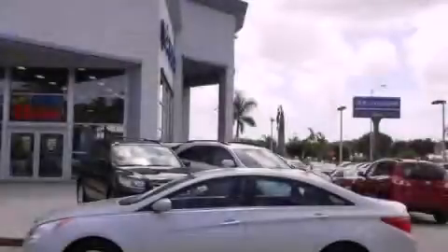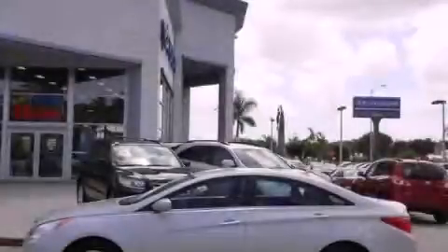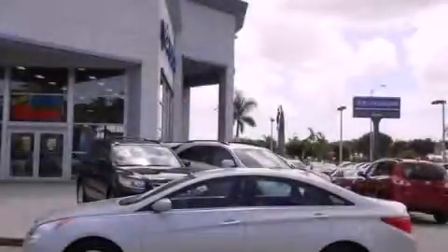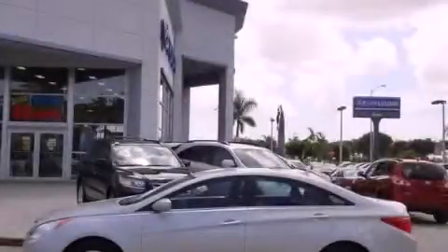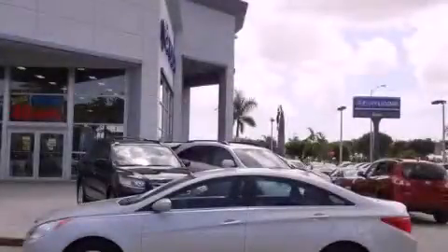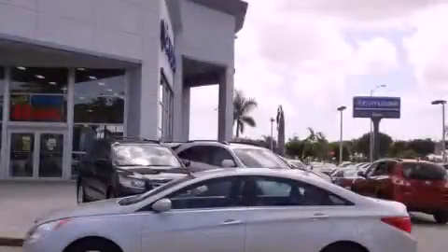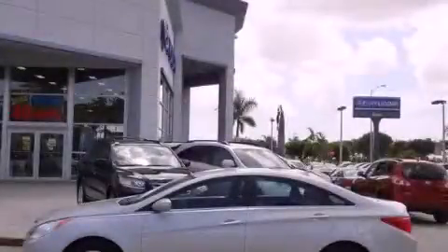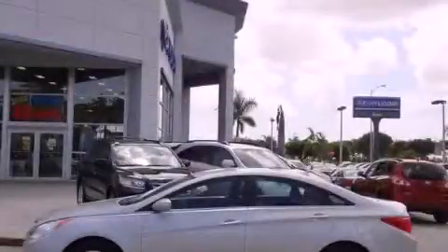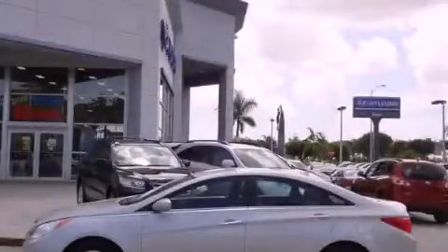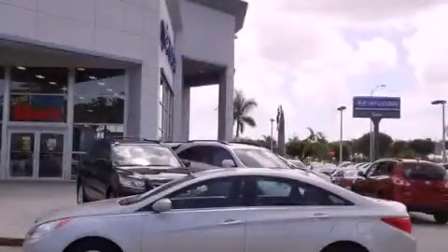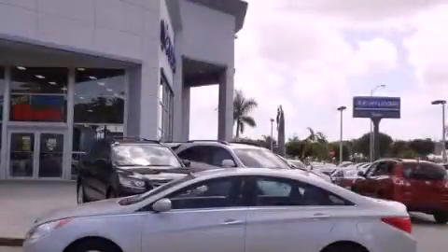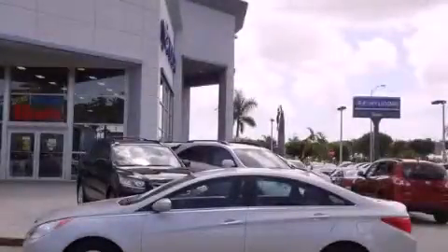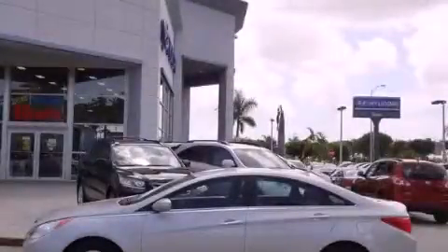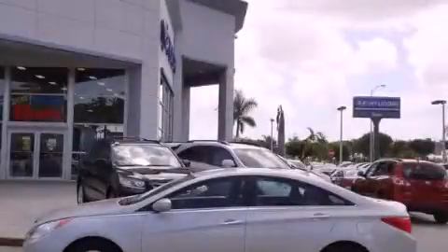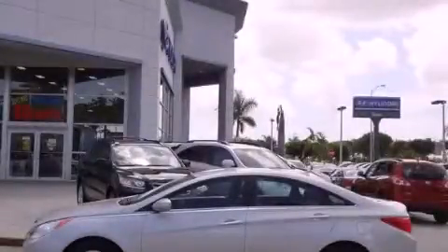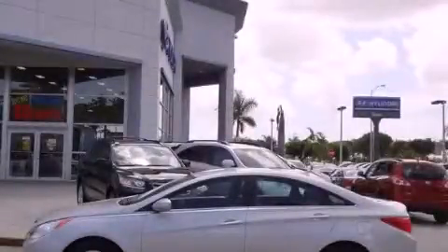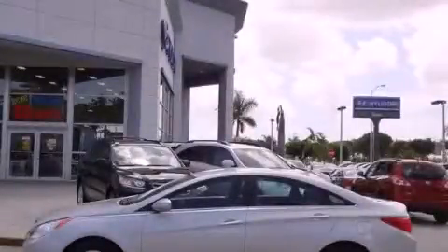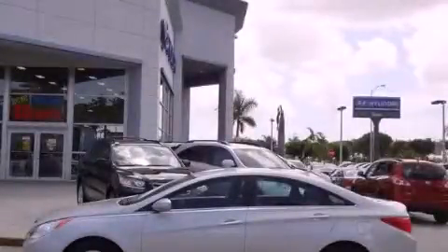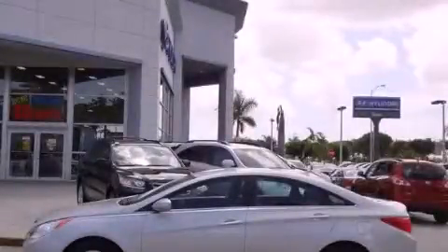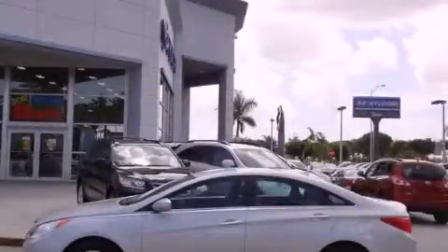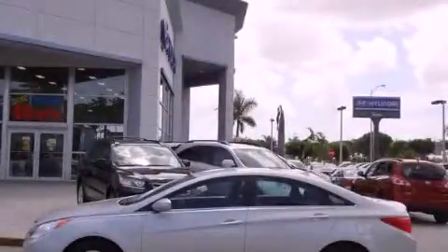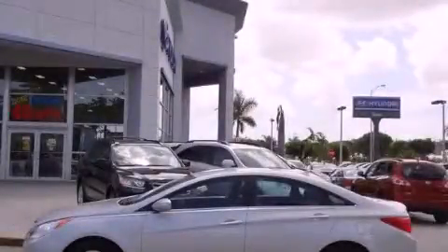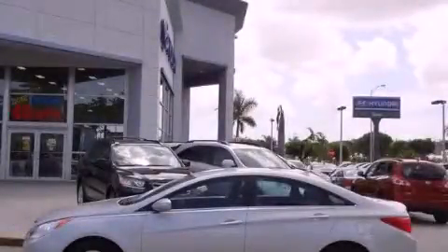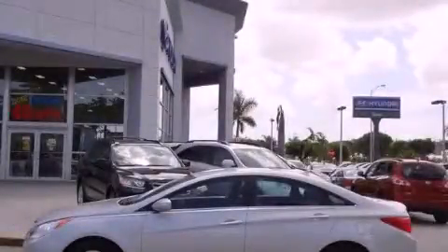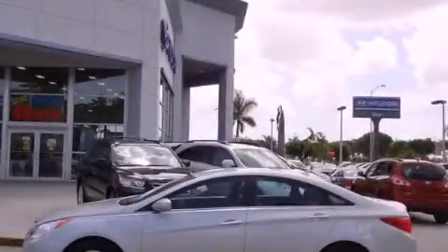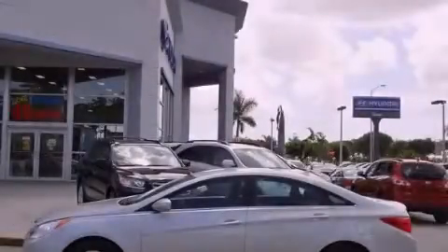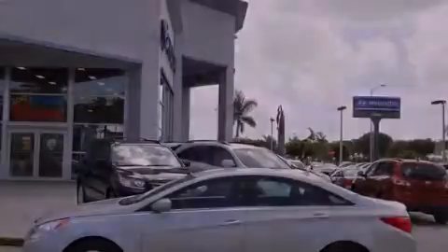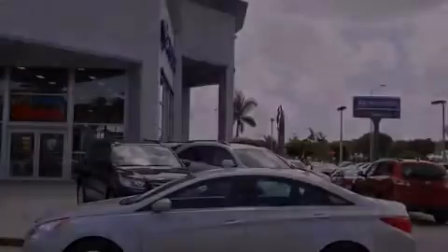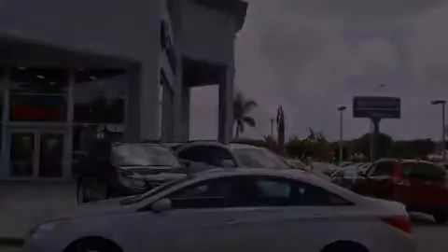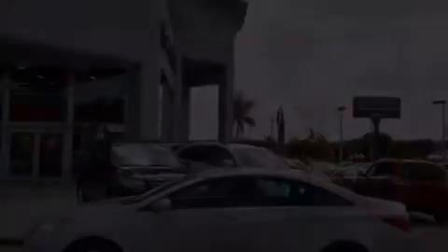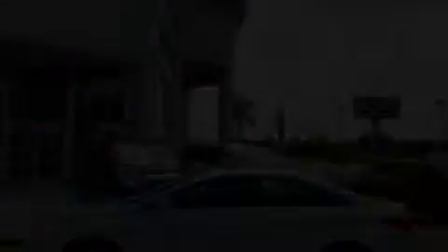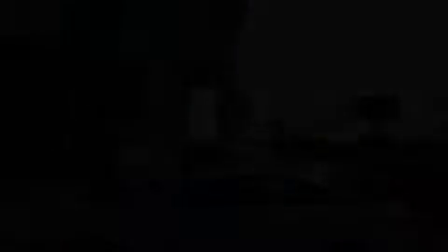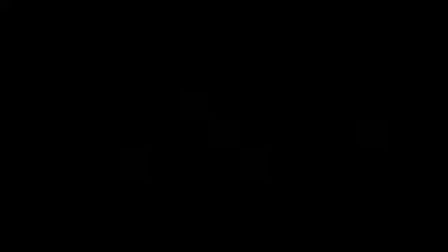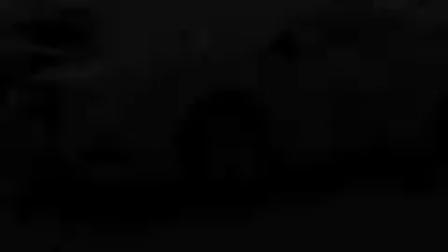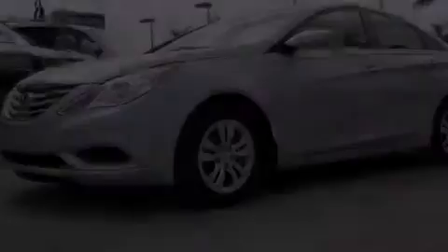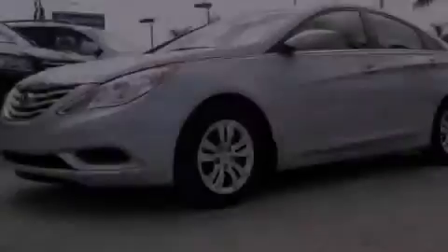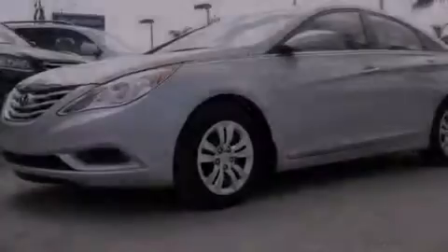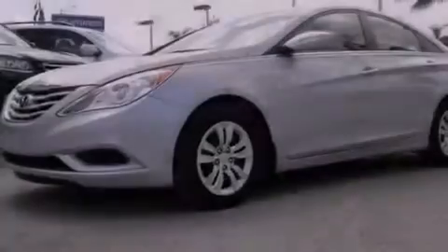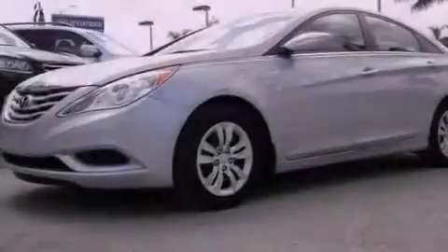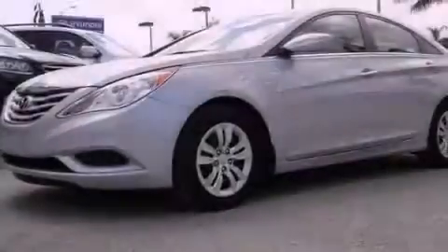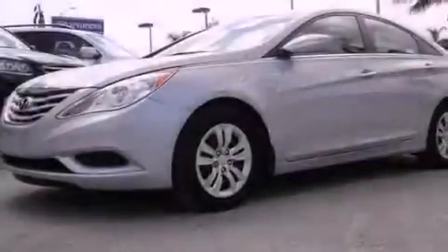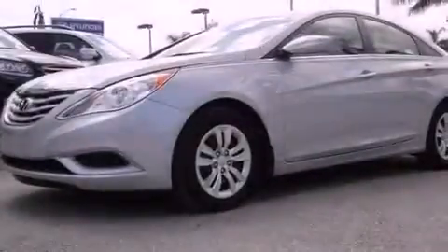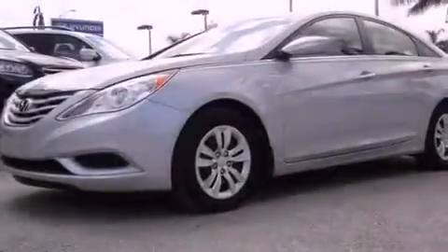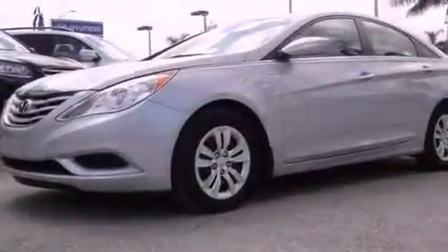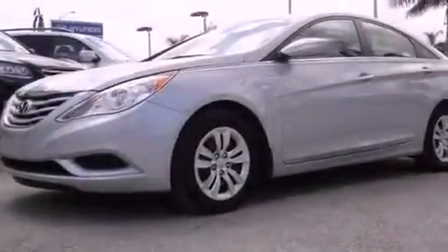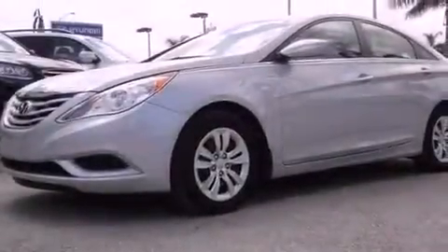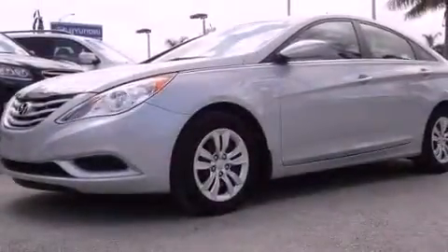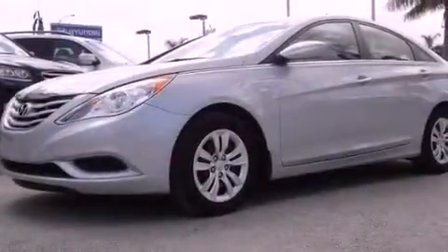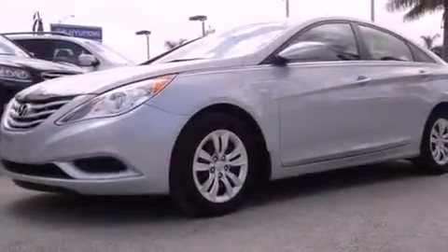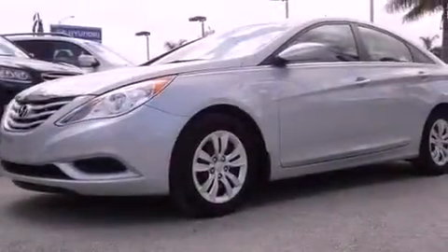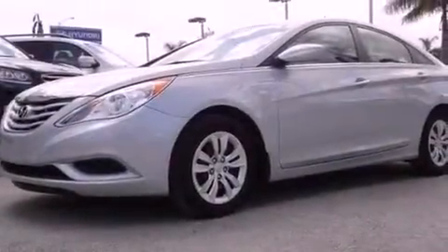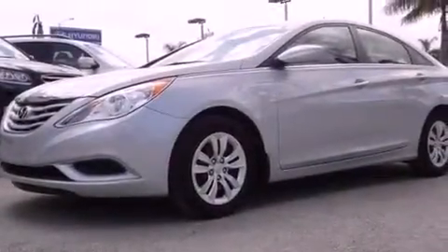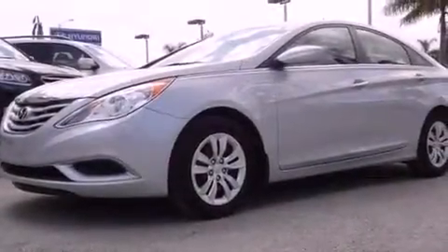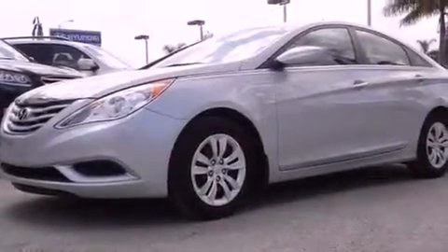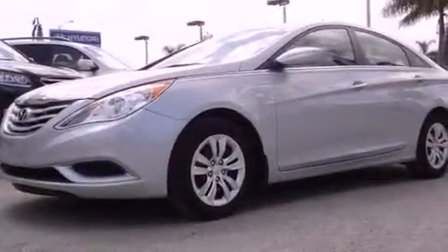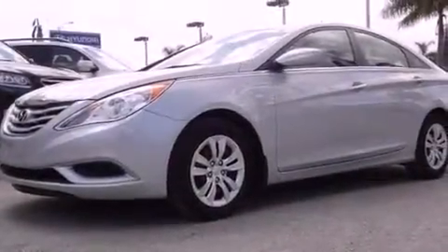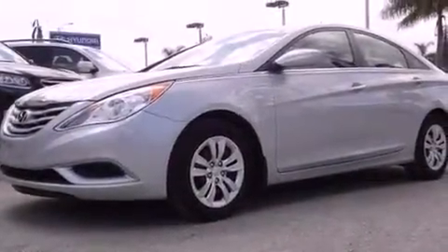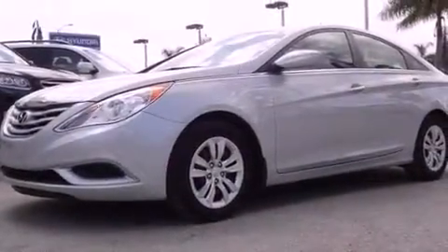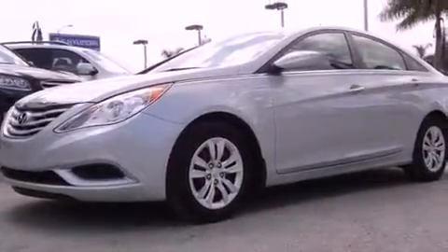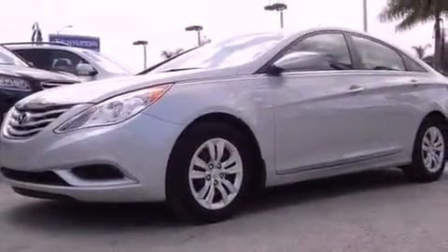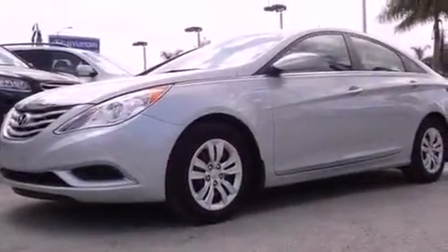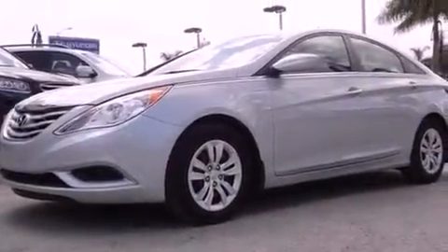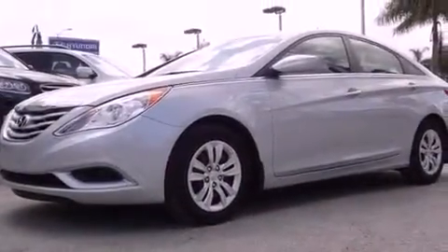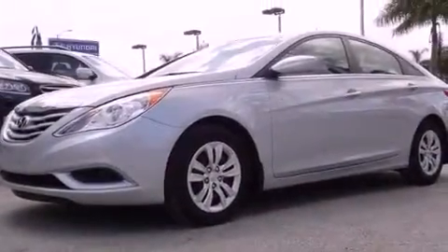This is a certified pre-owned 2011 Hyundai Sonata. It features a four-cylinder engine and an automatic transmission.